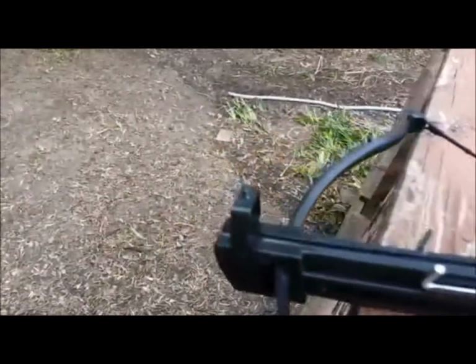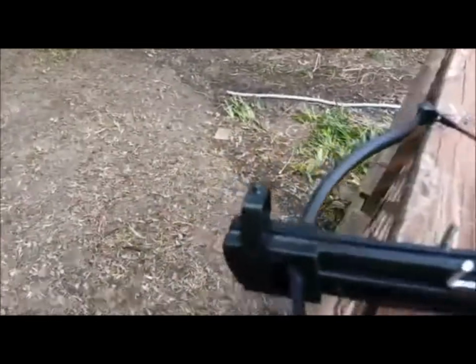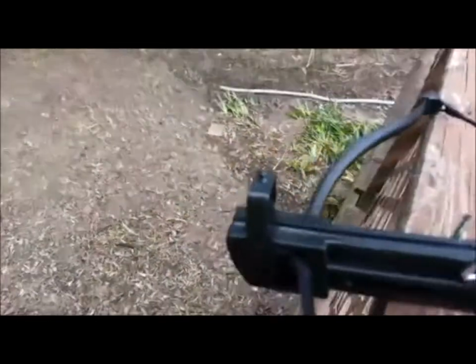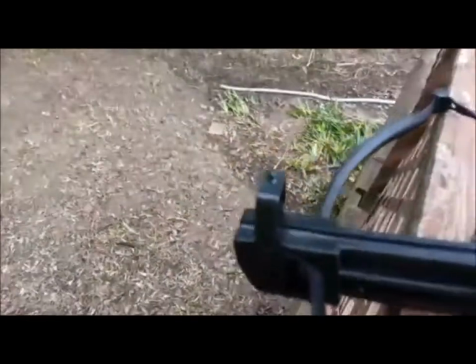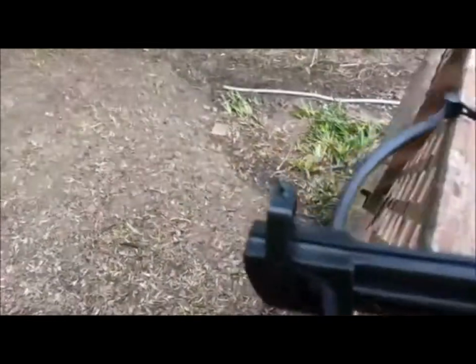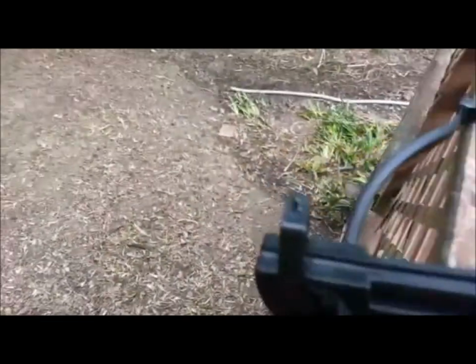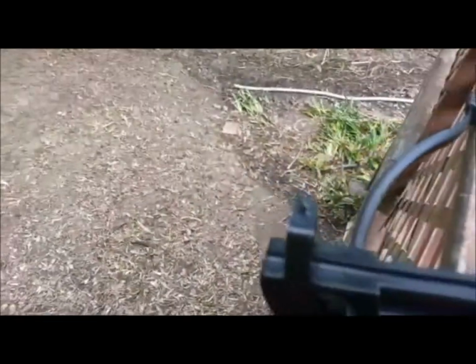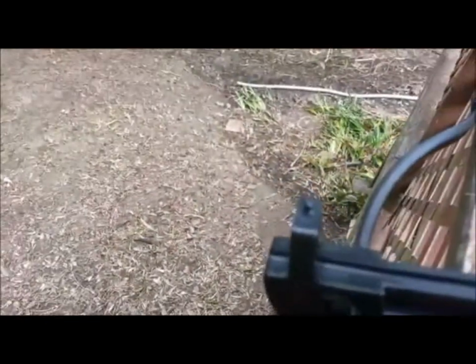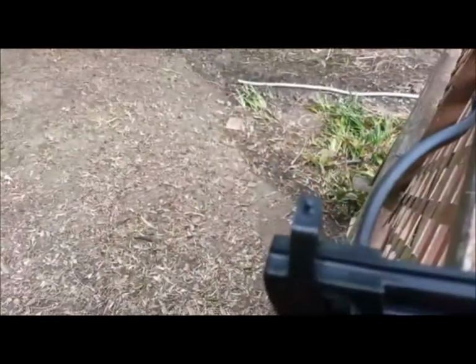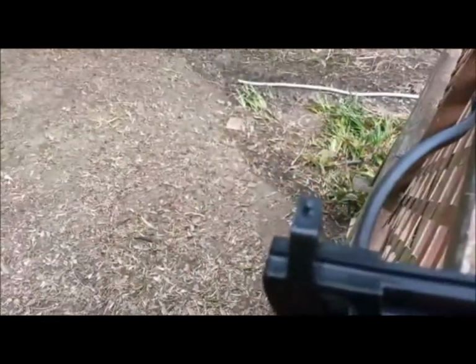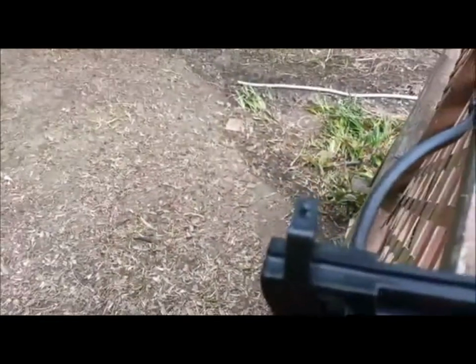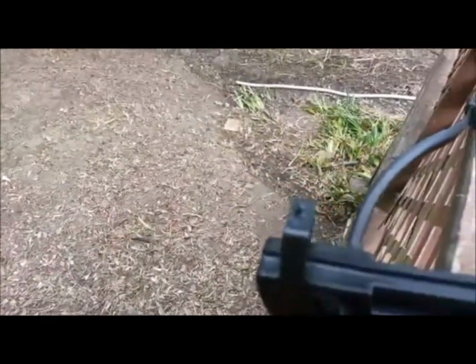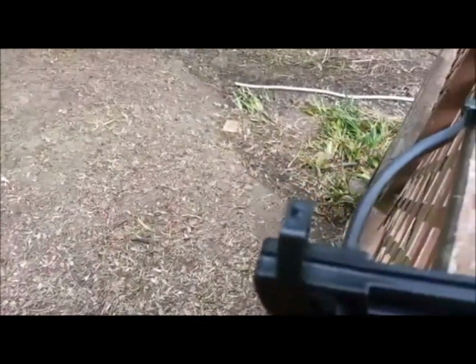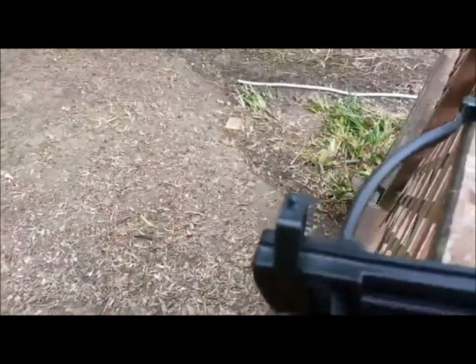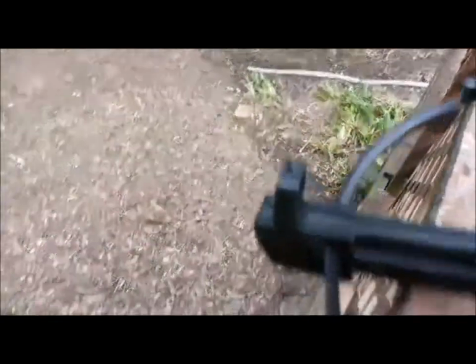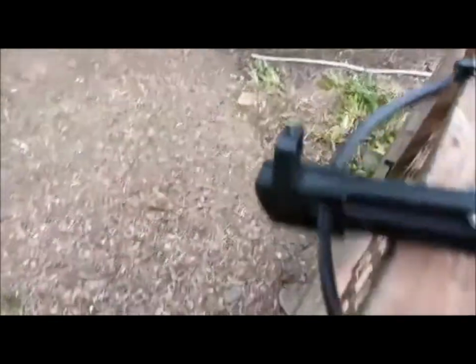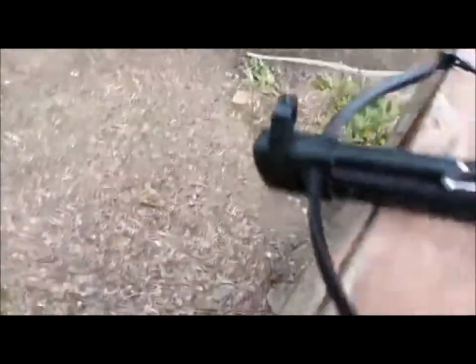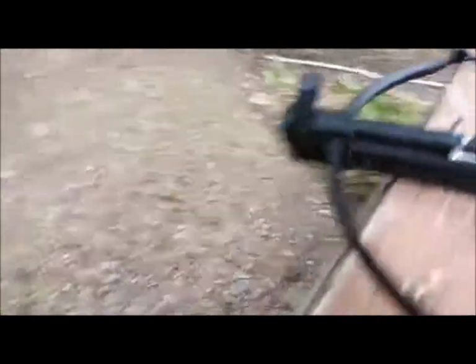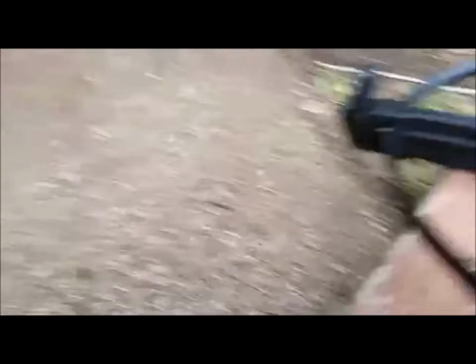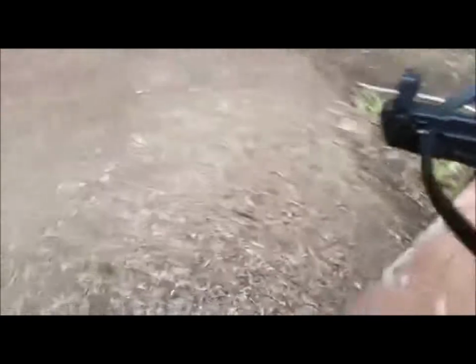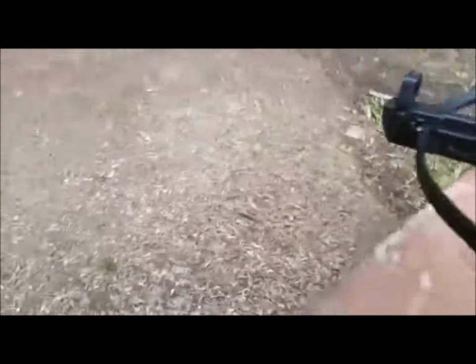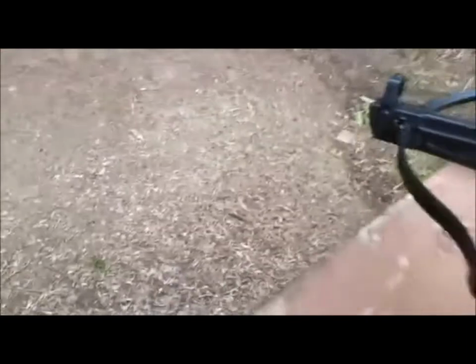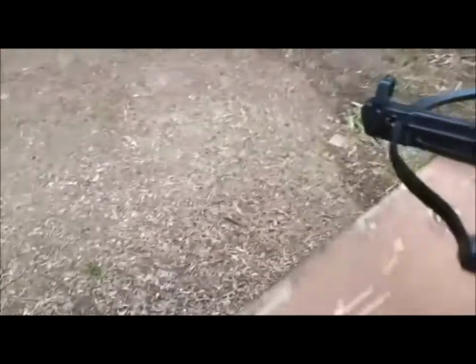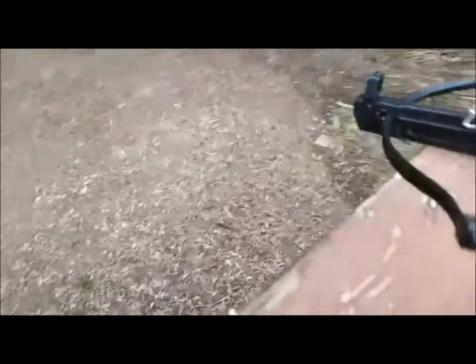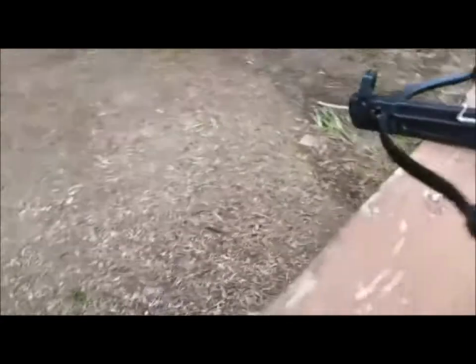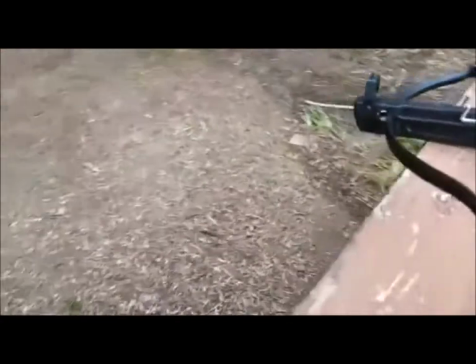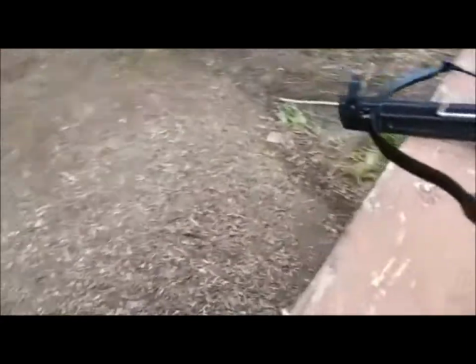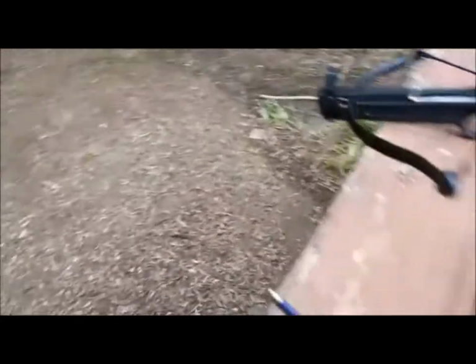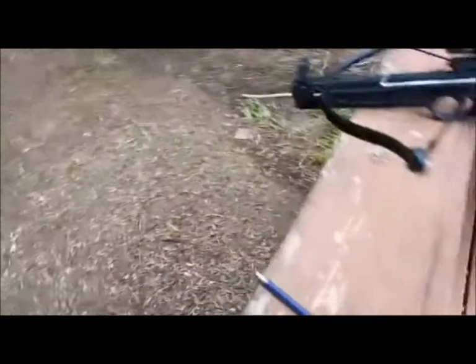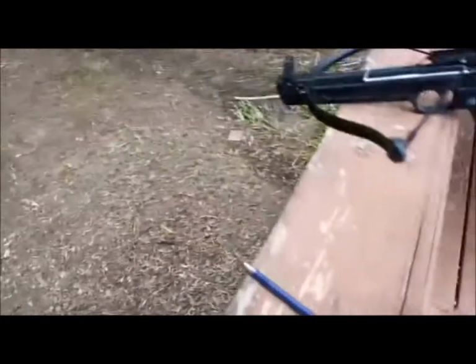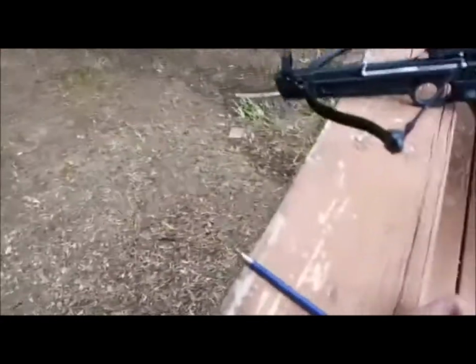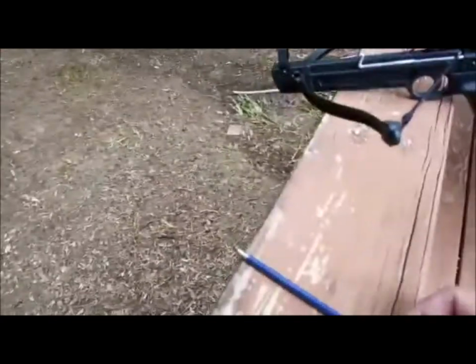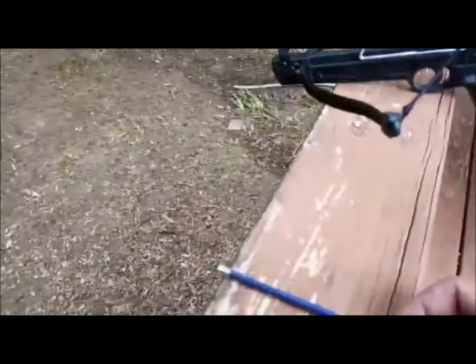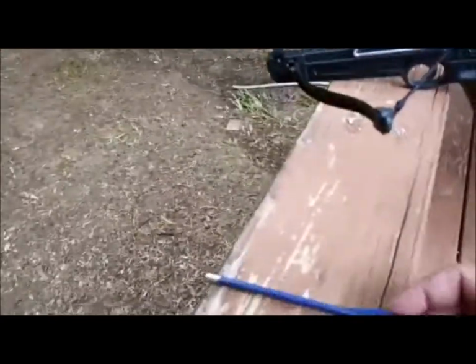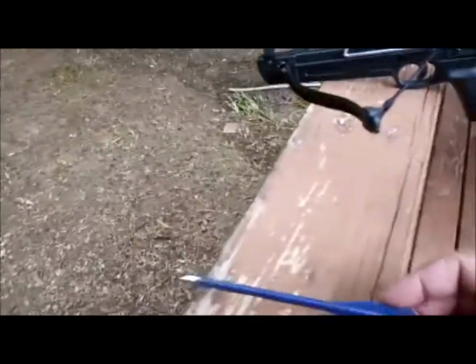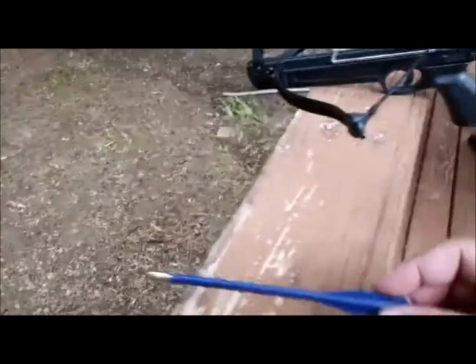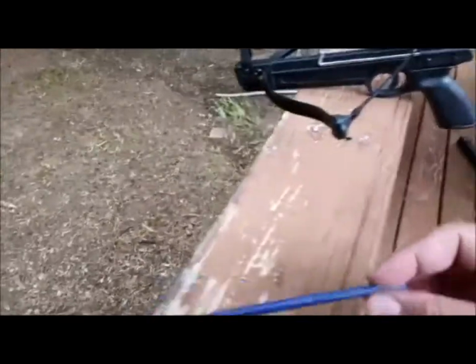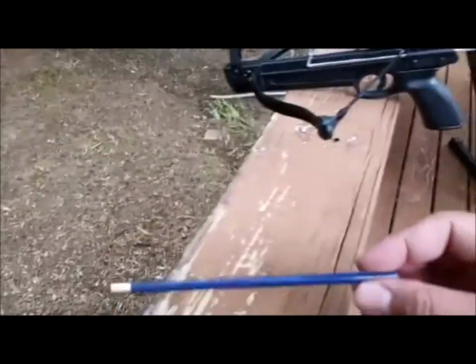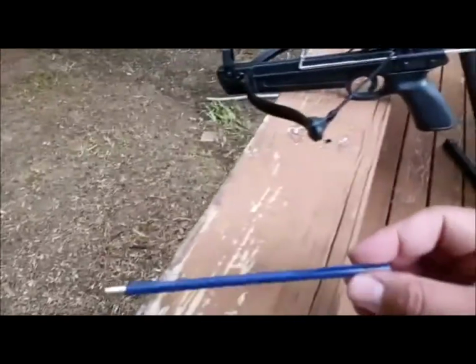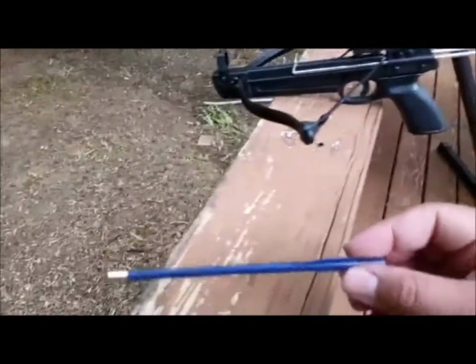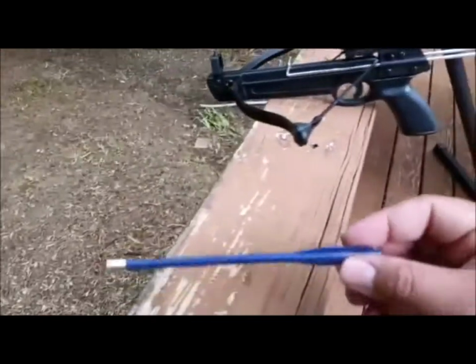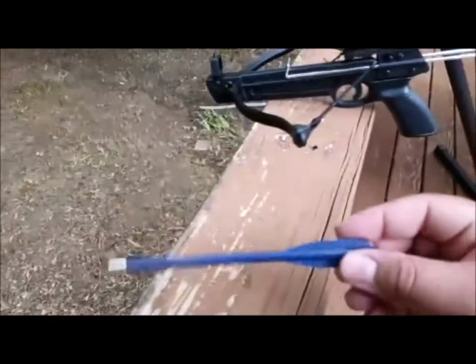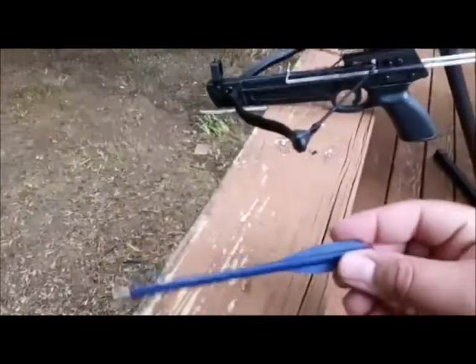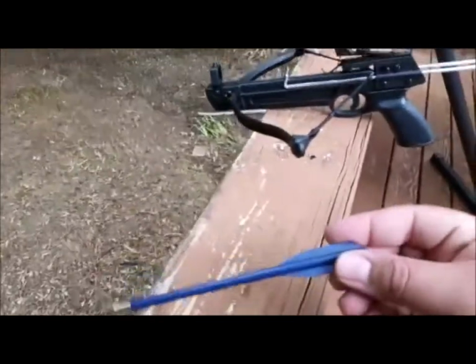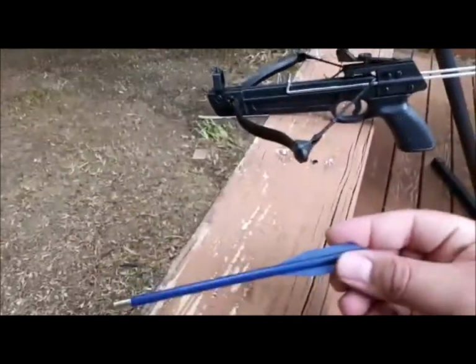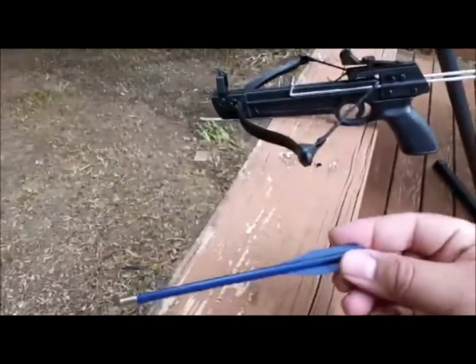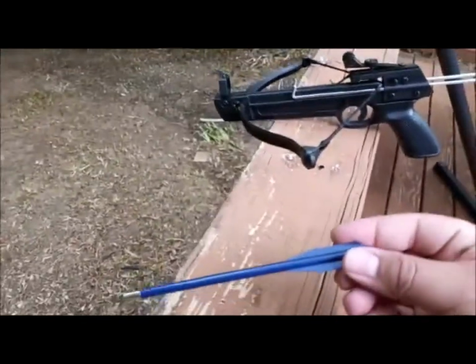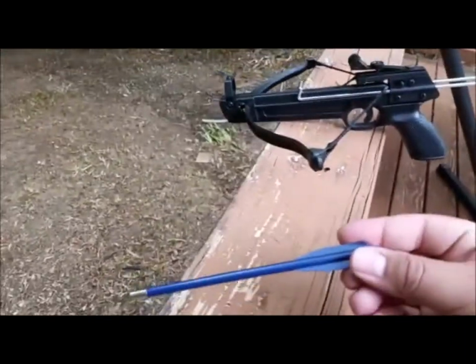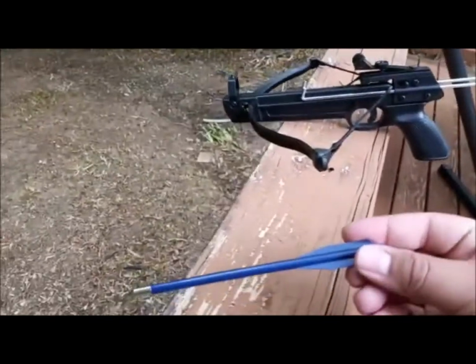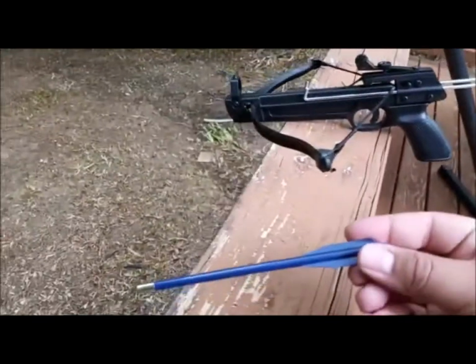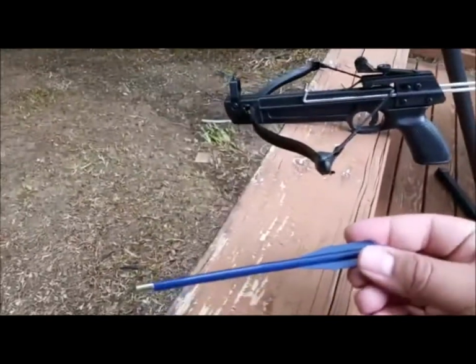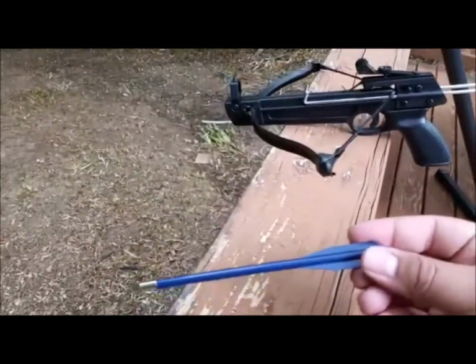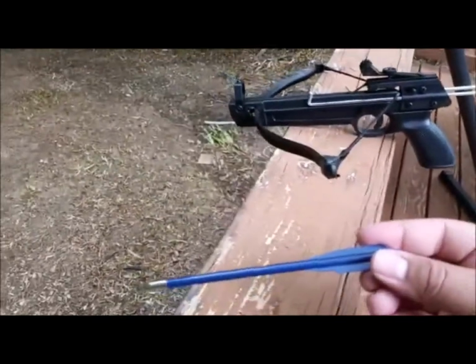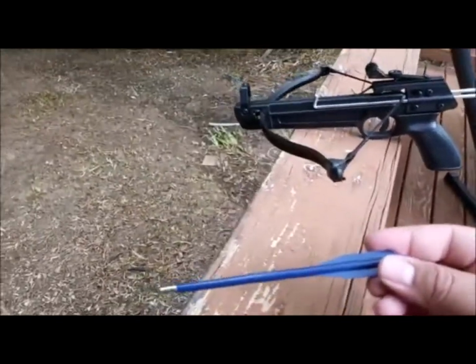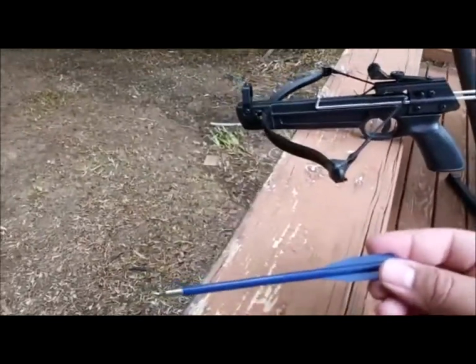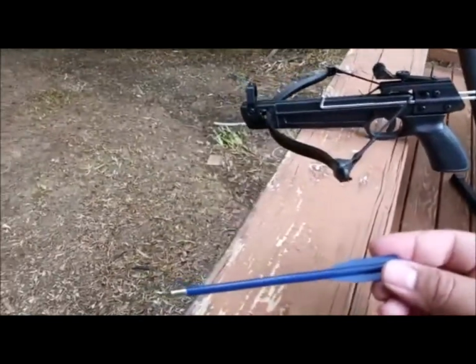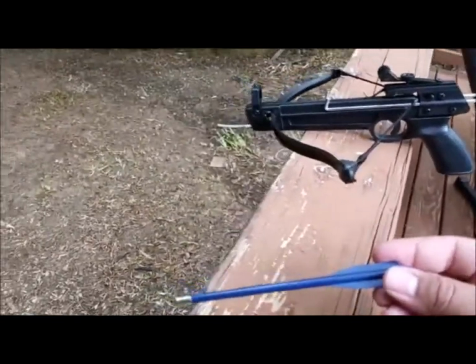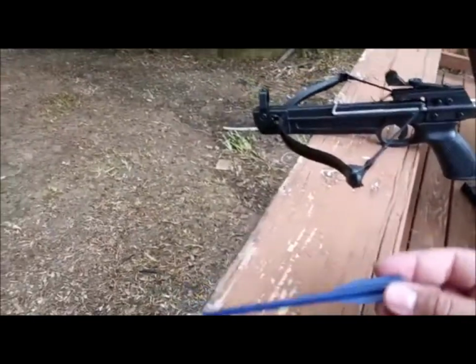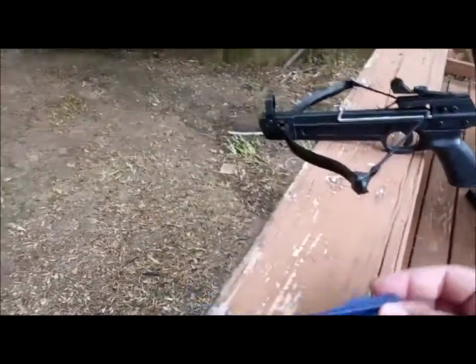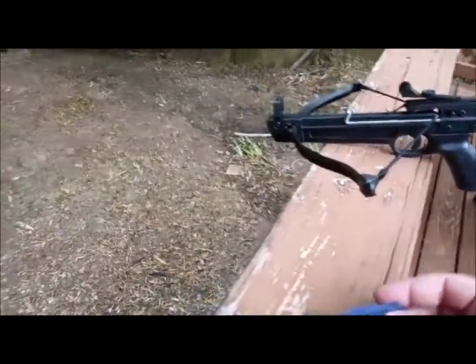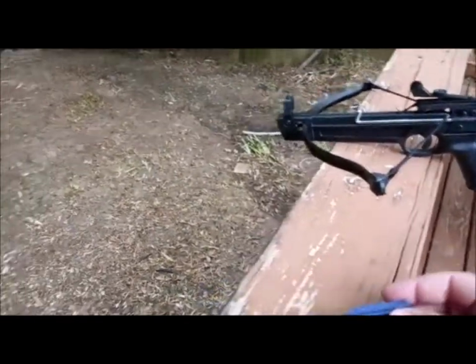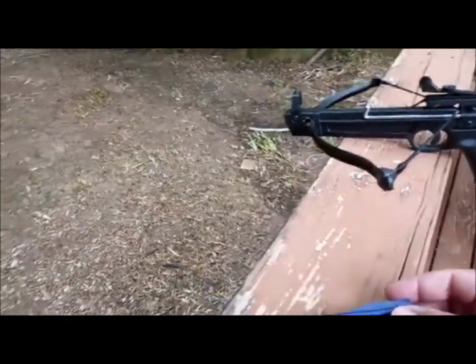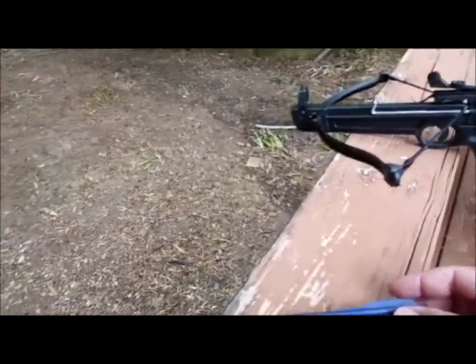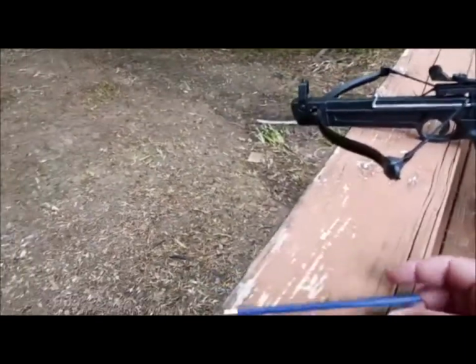It has an adjustable sight in the back and one fixed sight in the front. These are the arrows that it comes with, and they're pretty light.